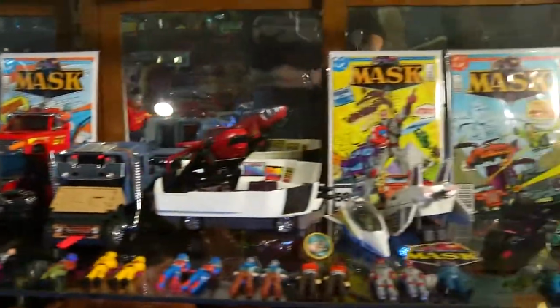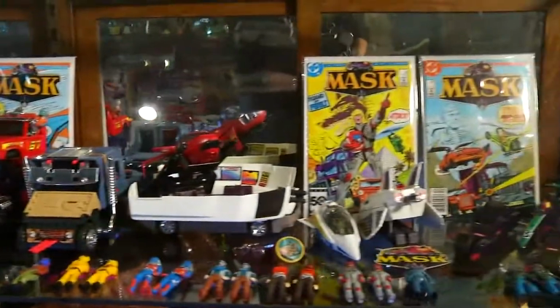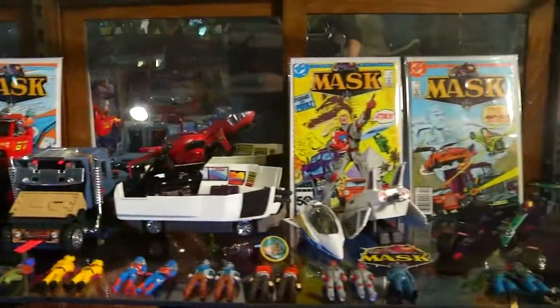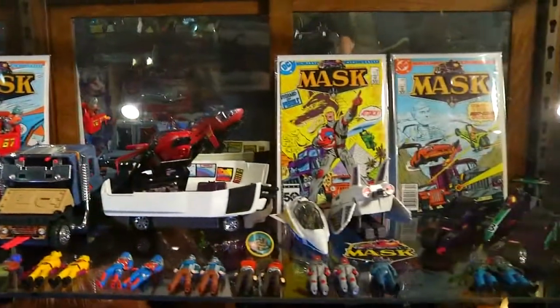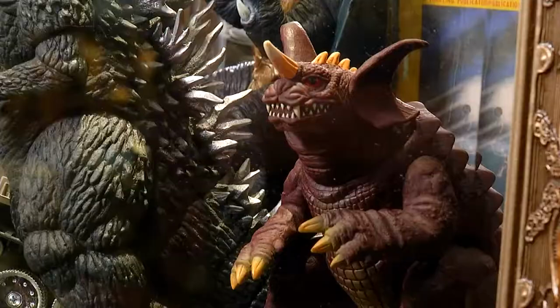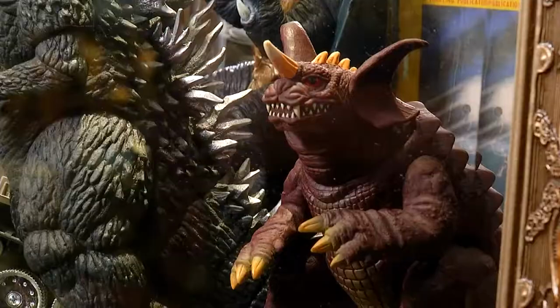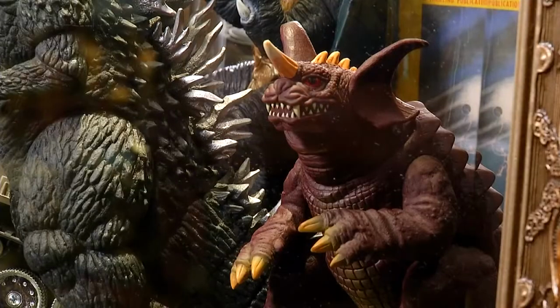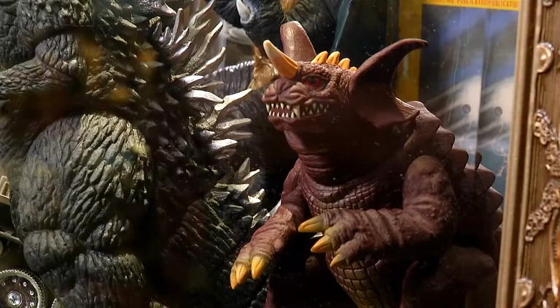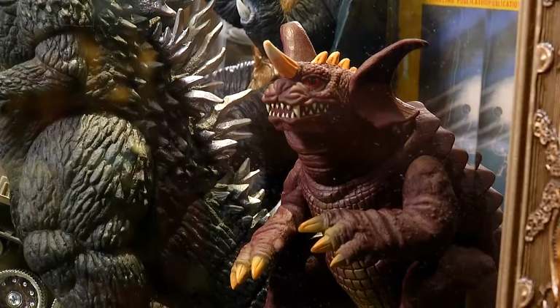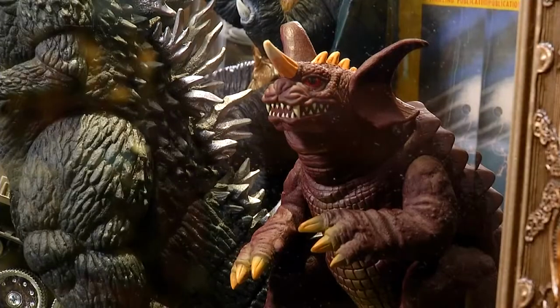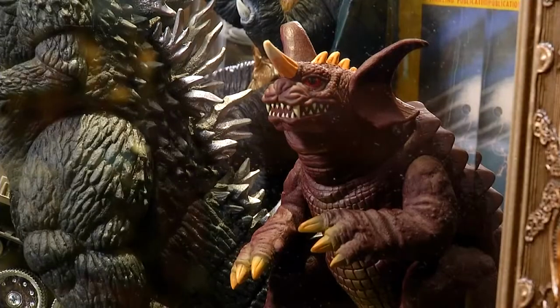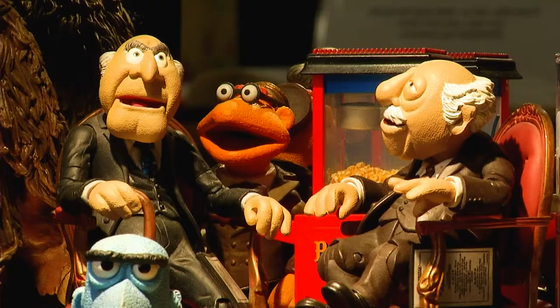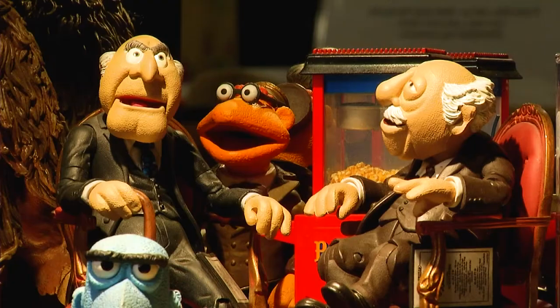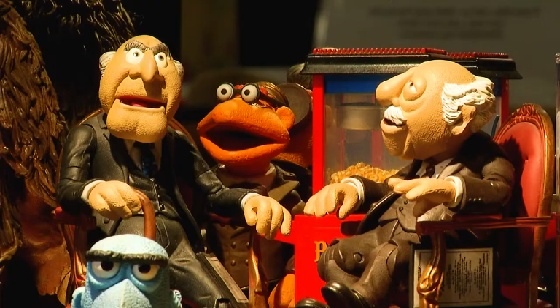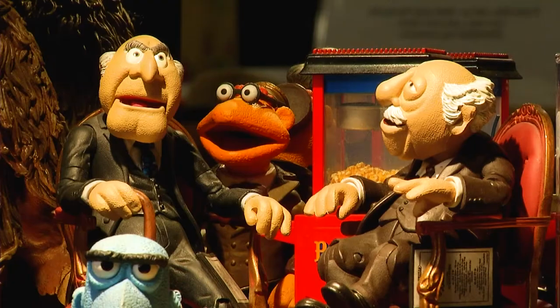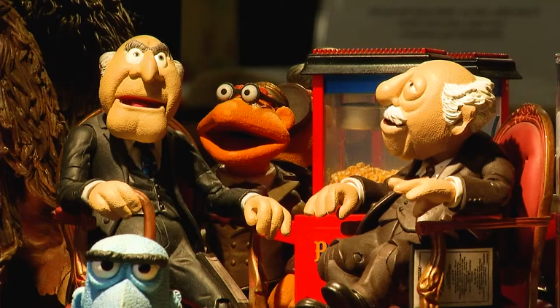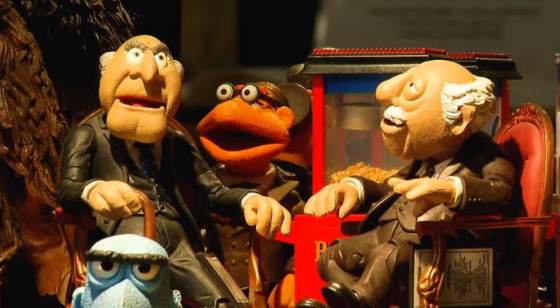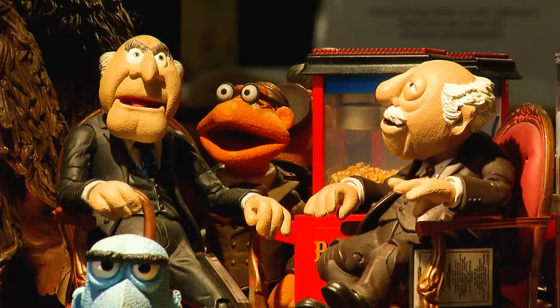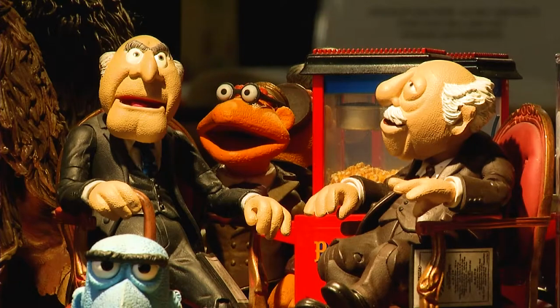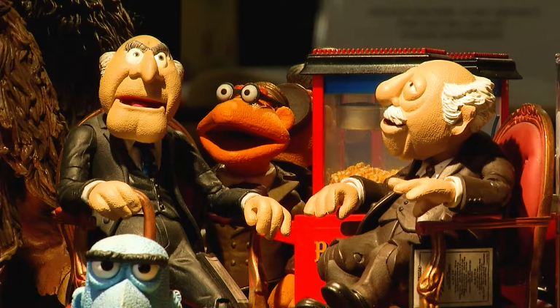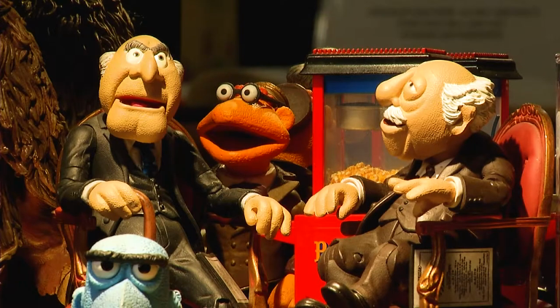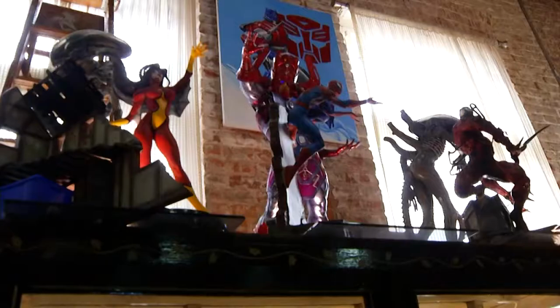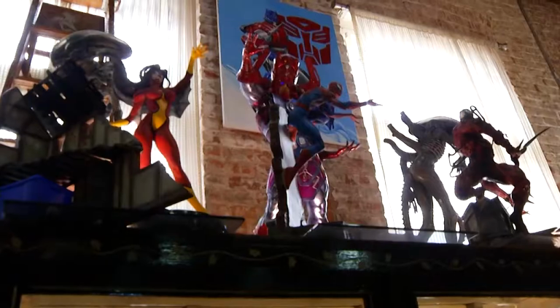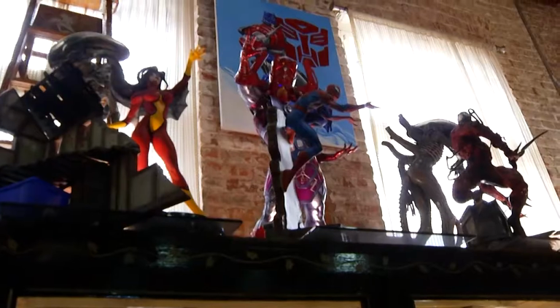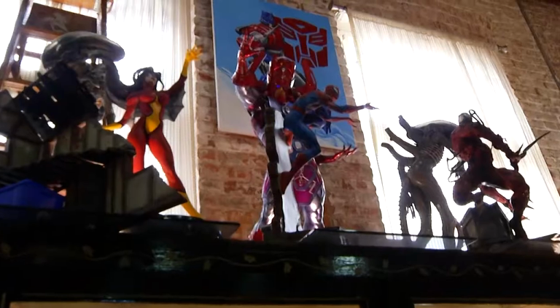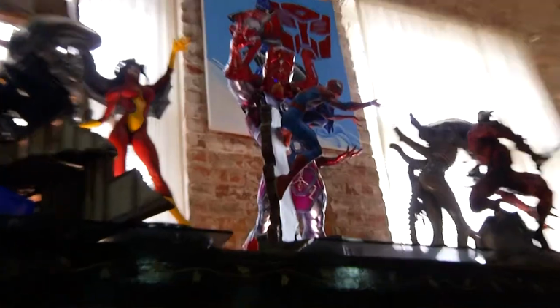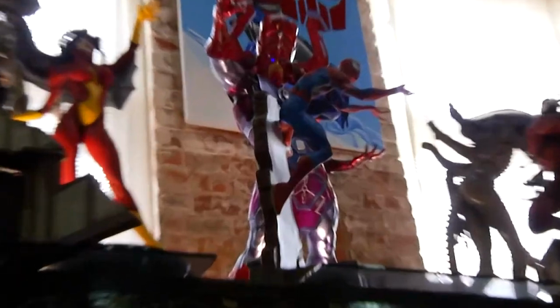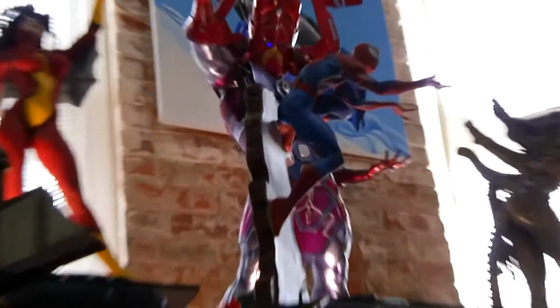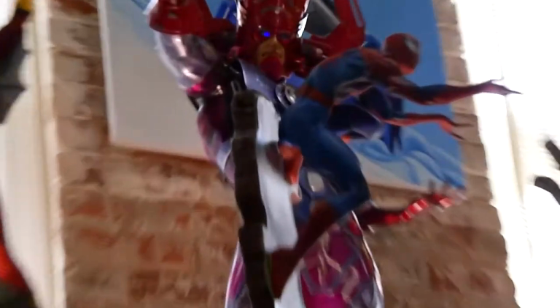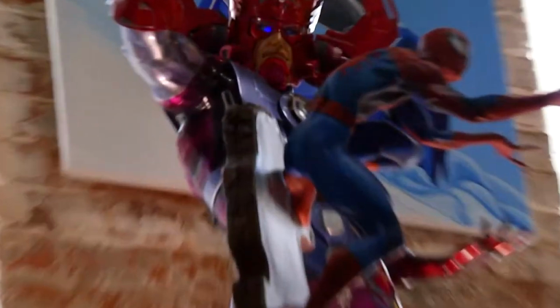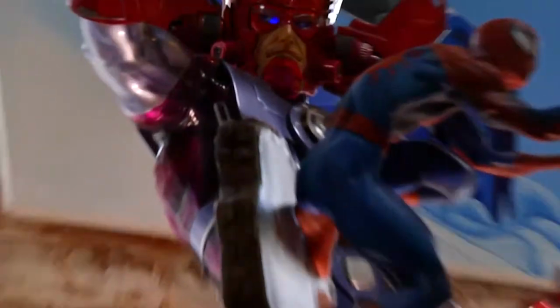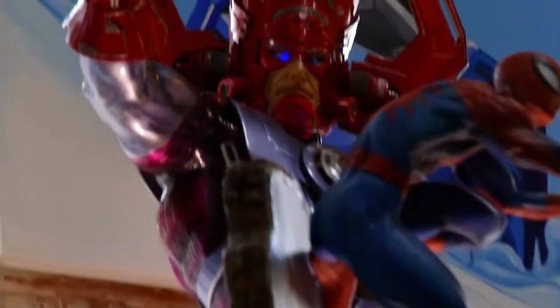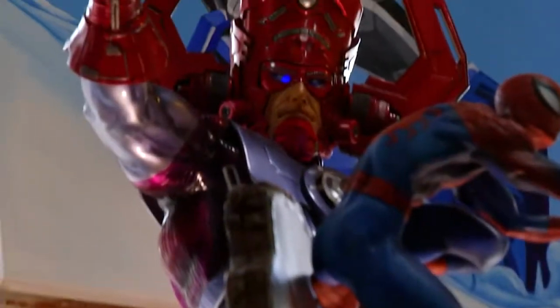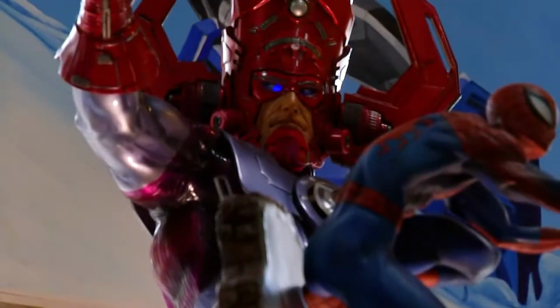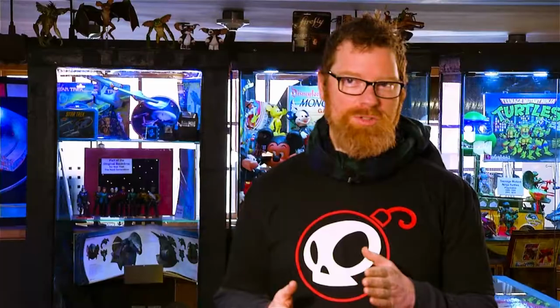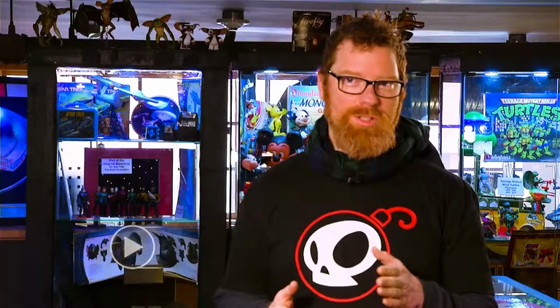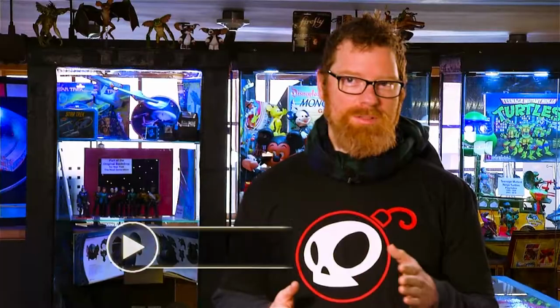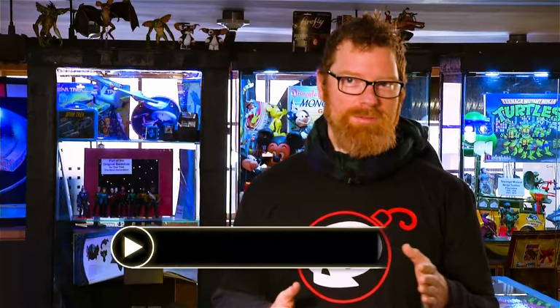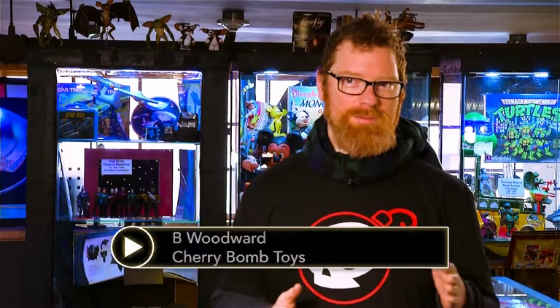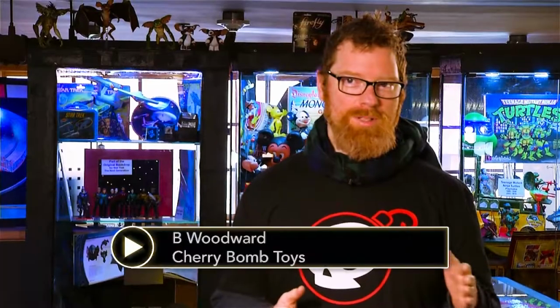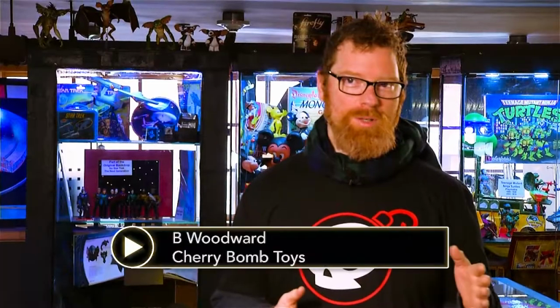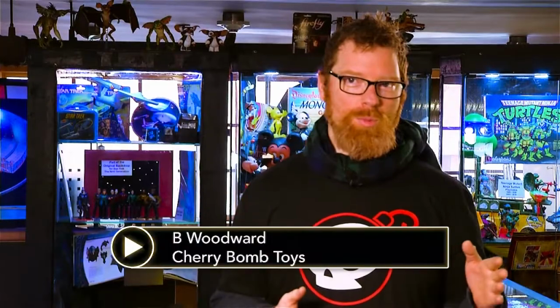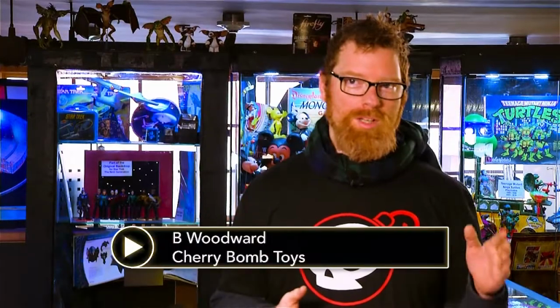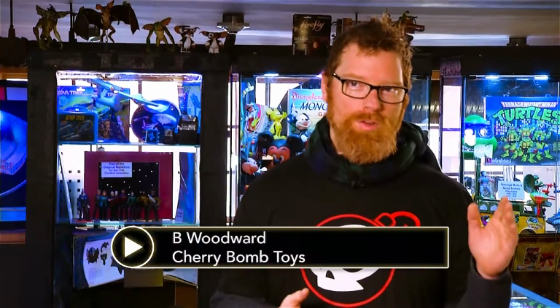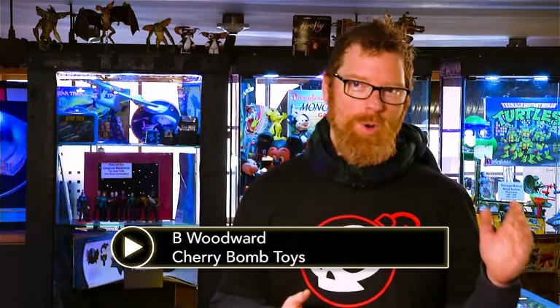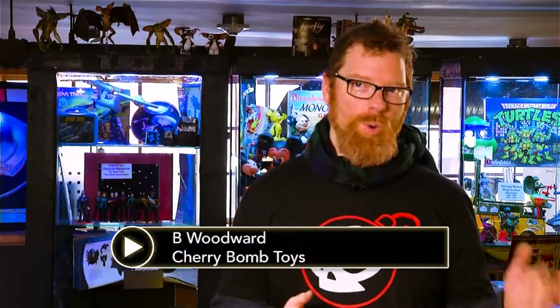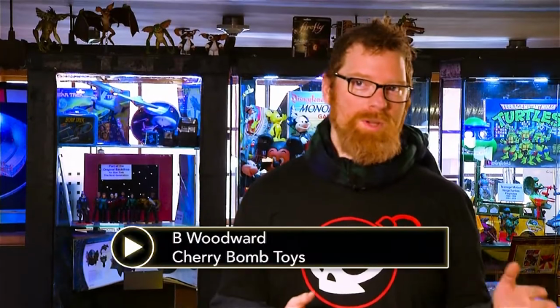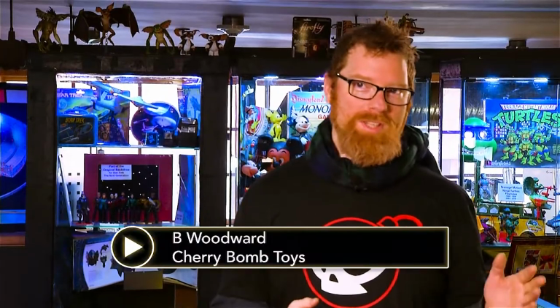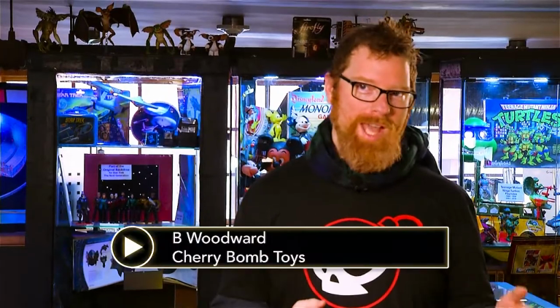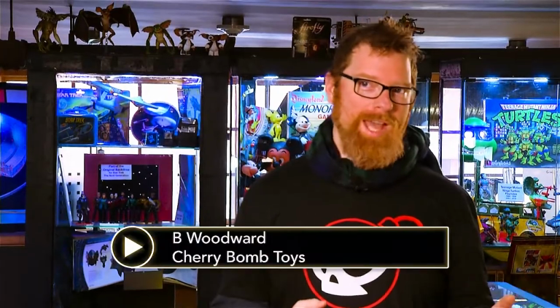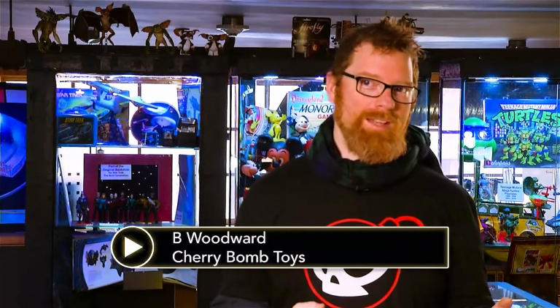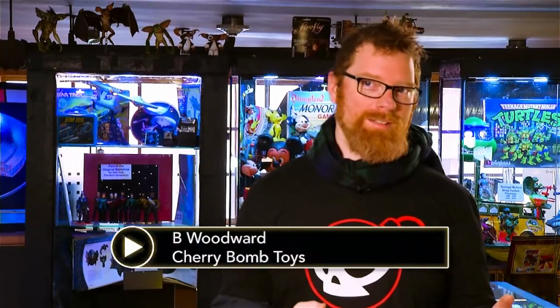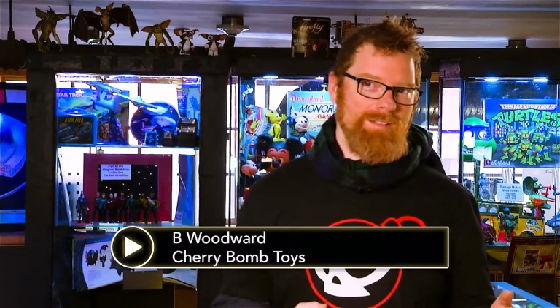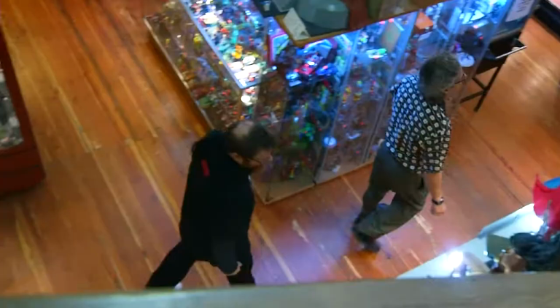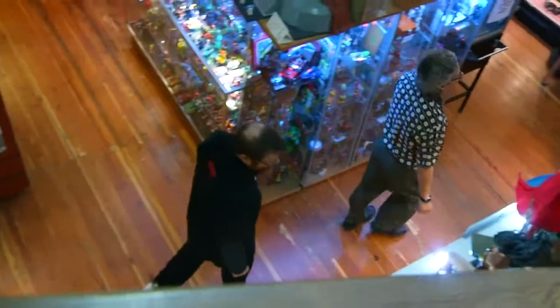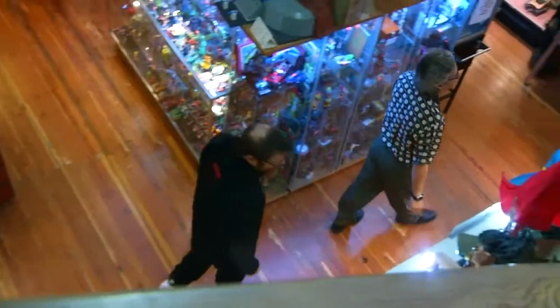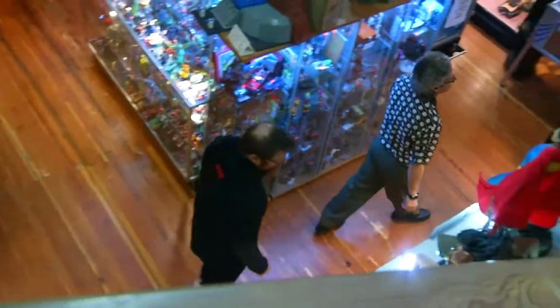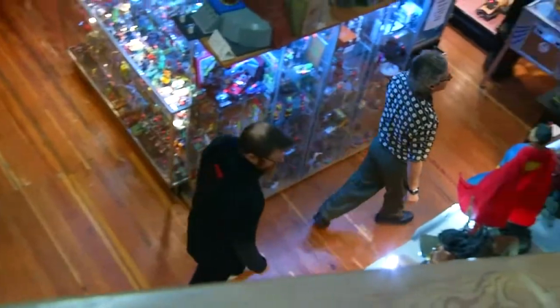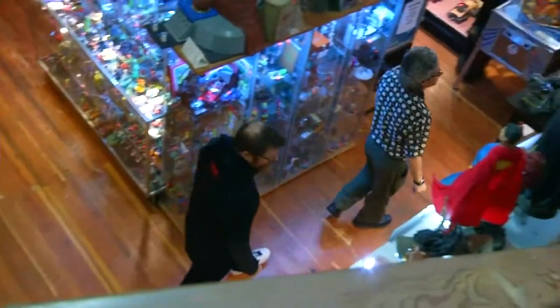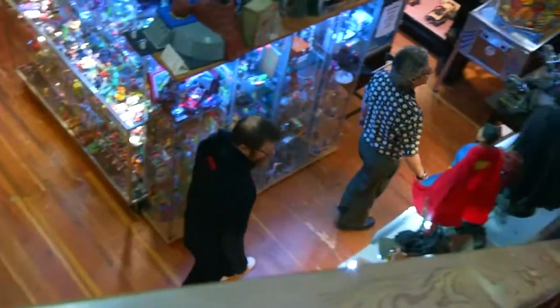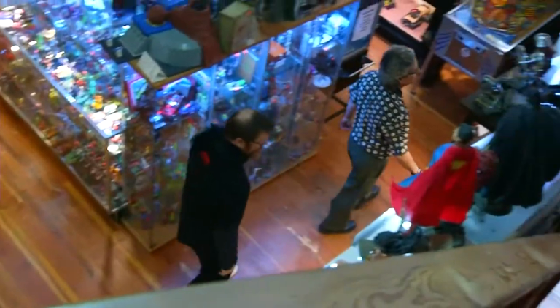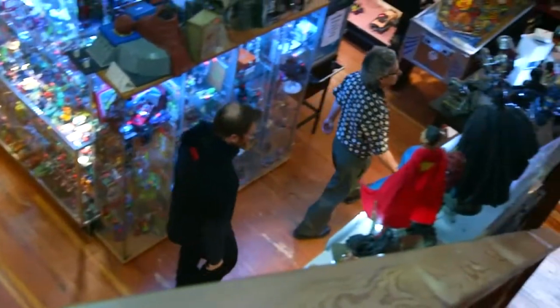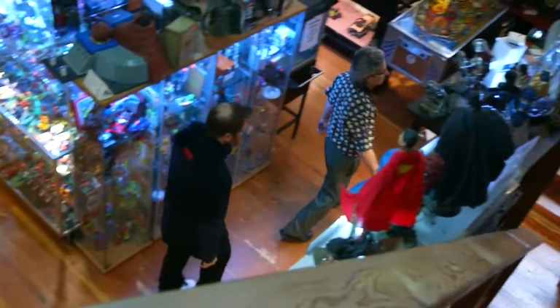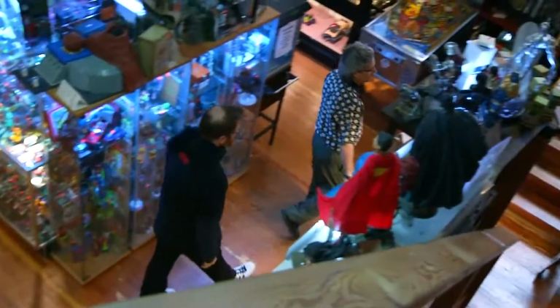Toys. Figurines screaming for your attention. If you look in history, we have always had something to play with.